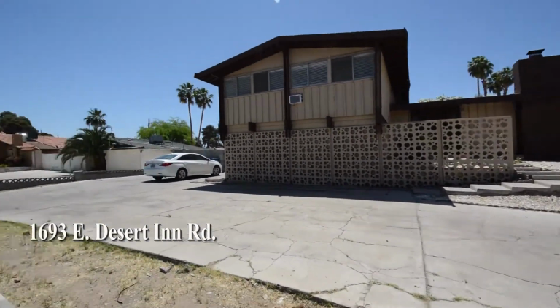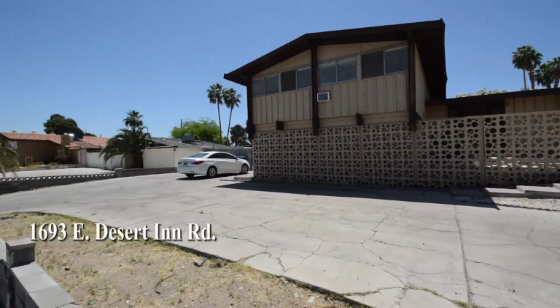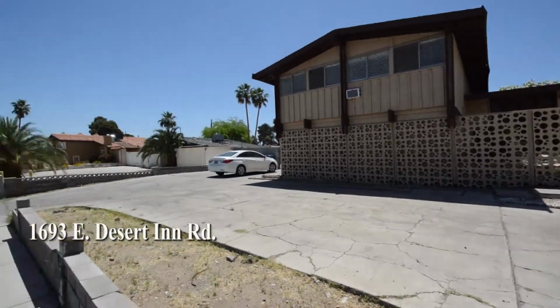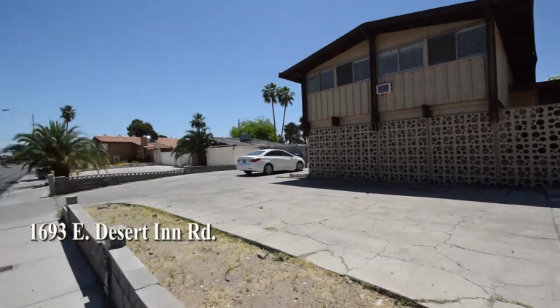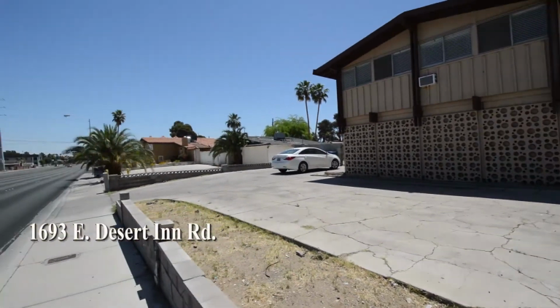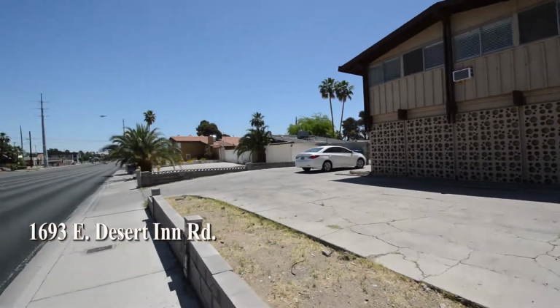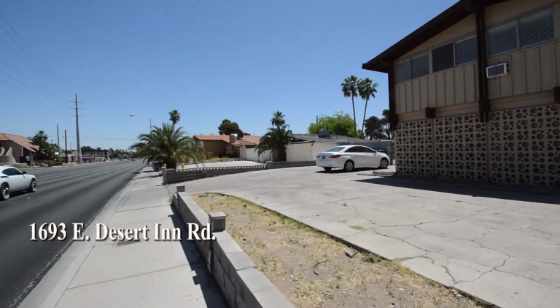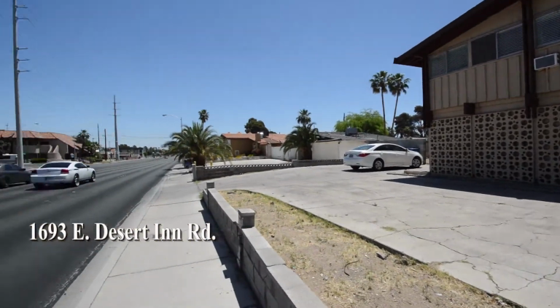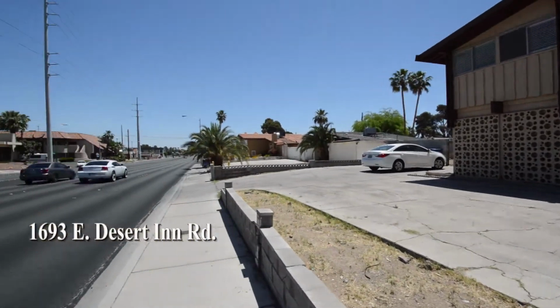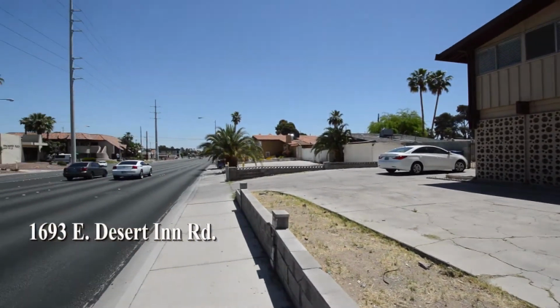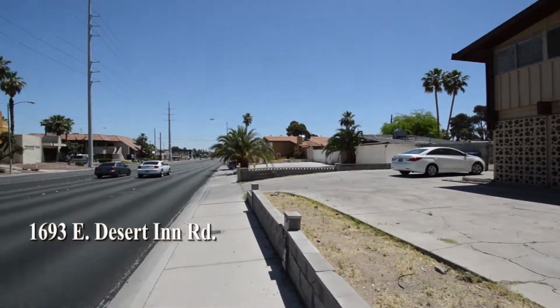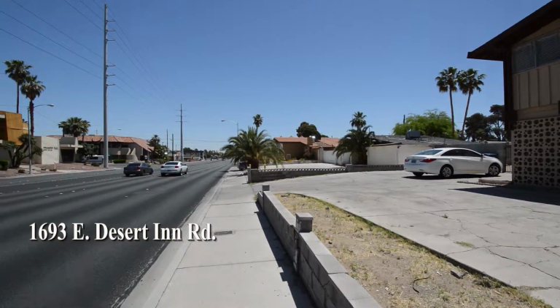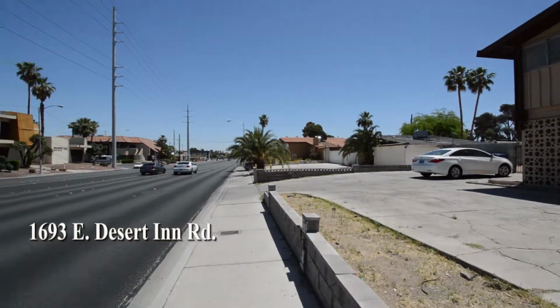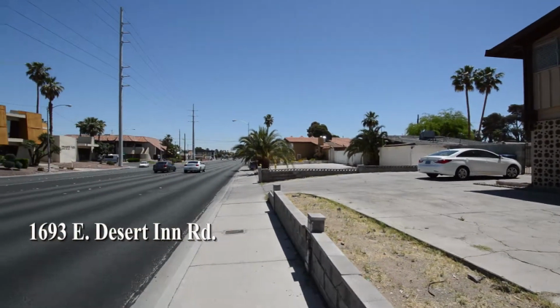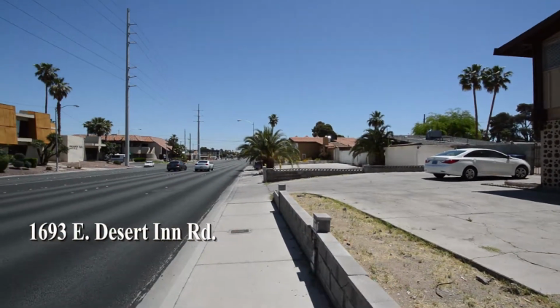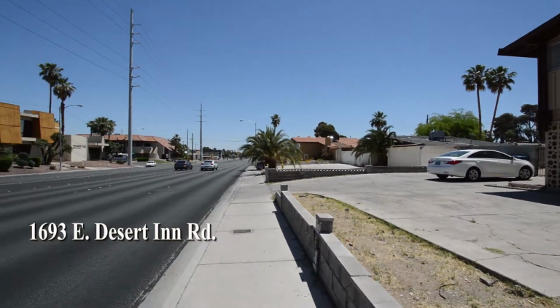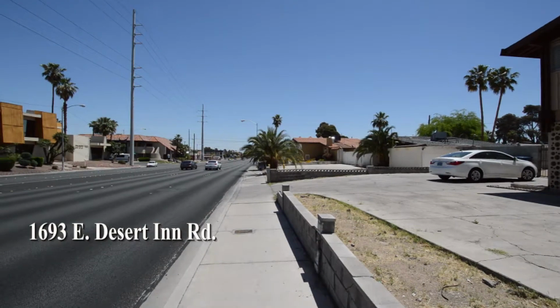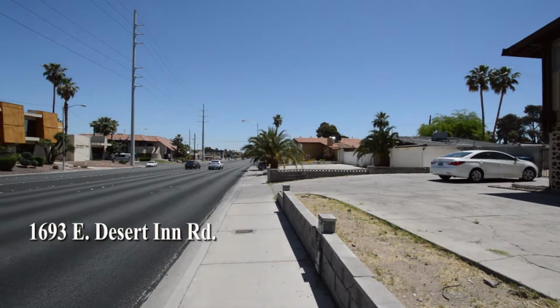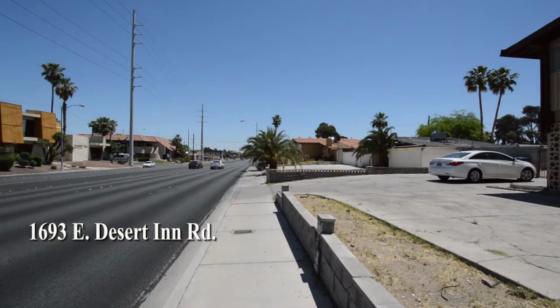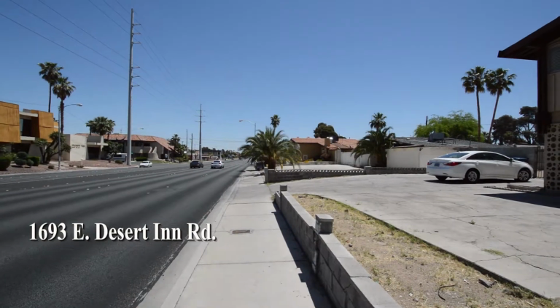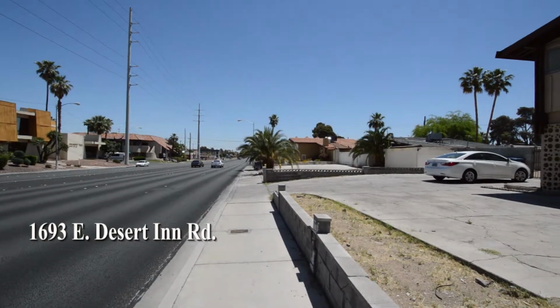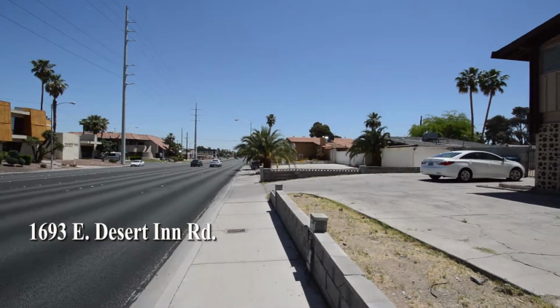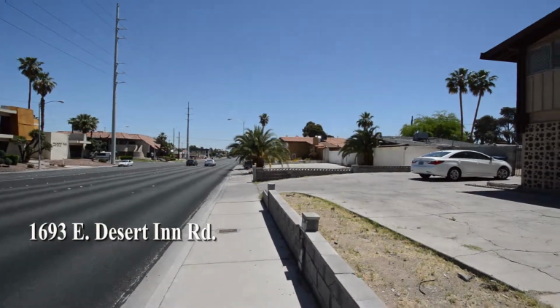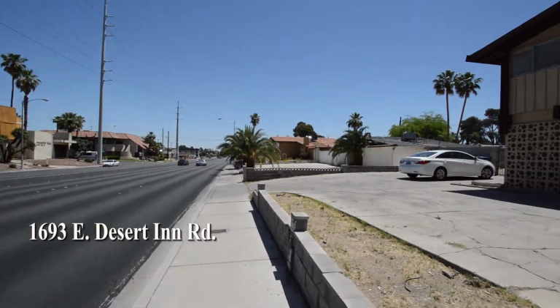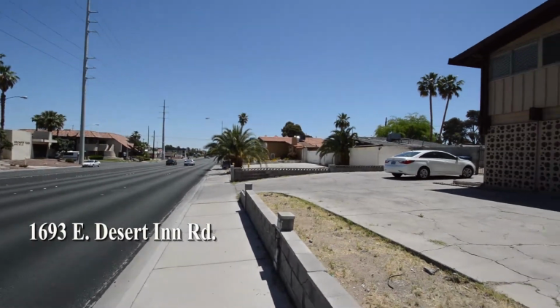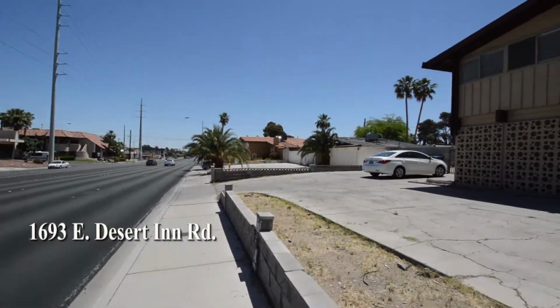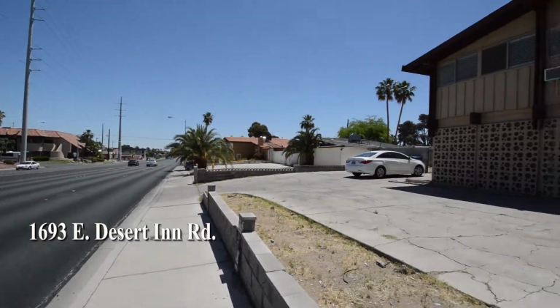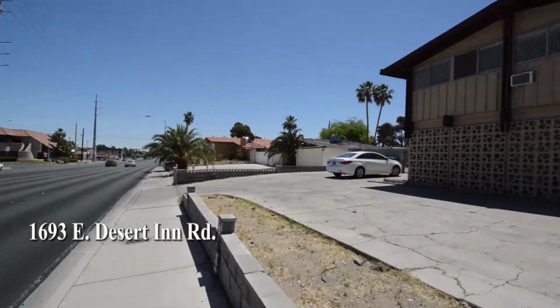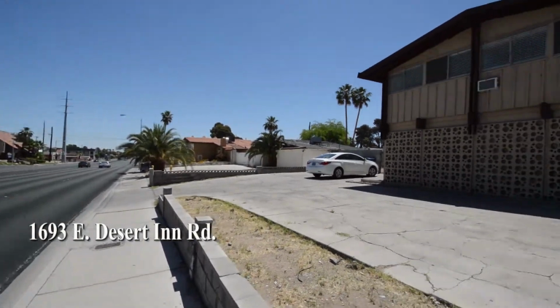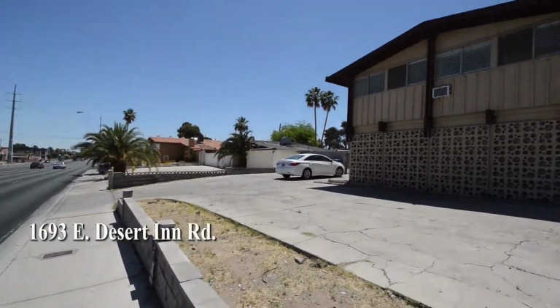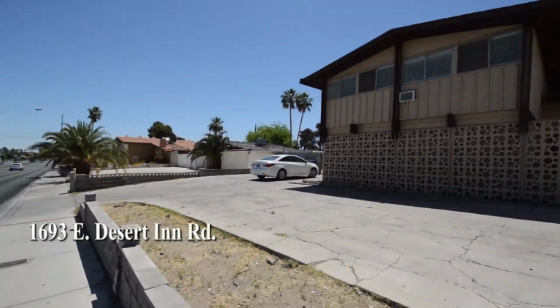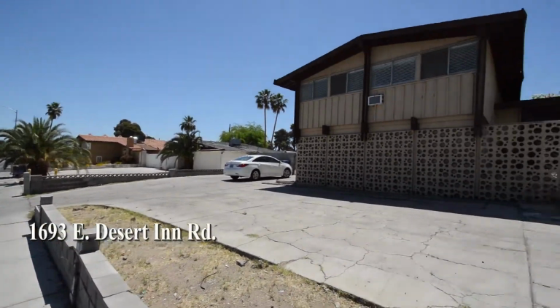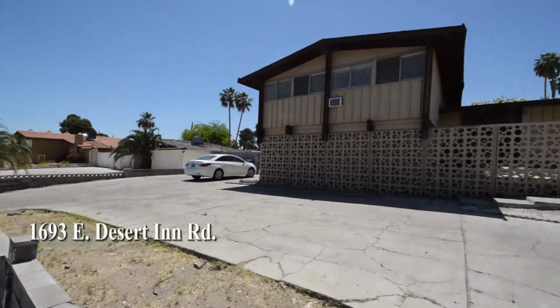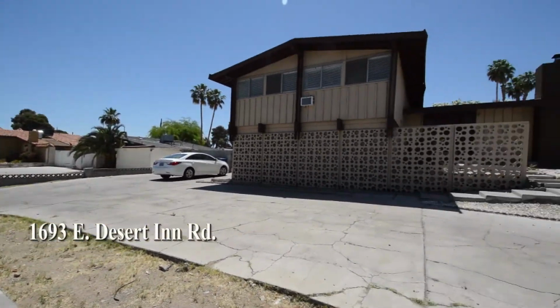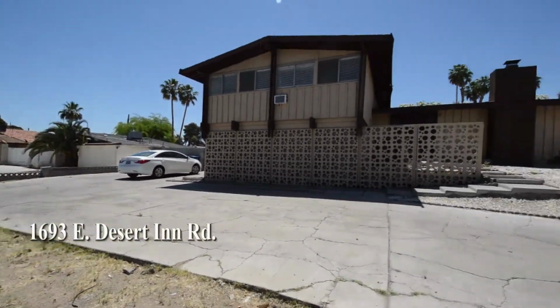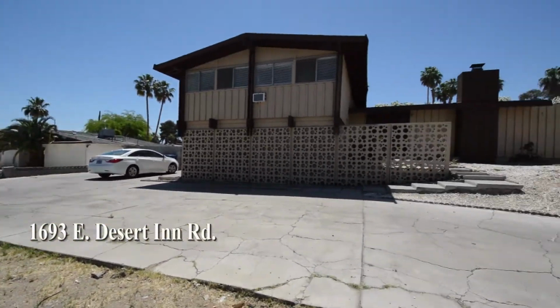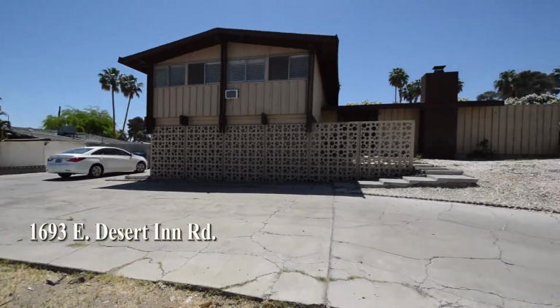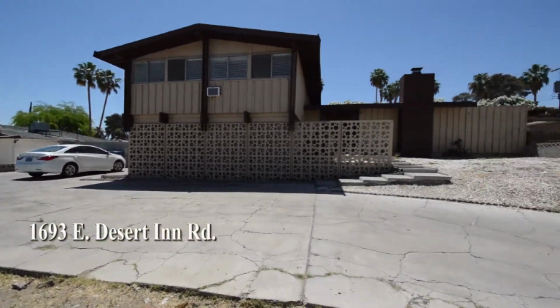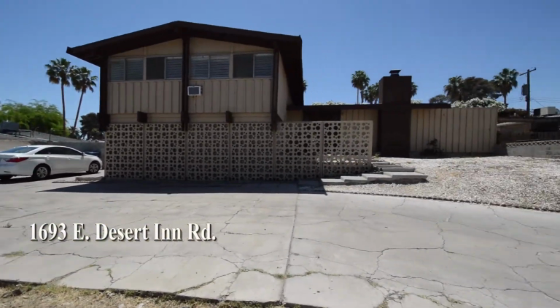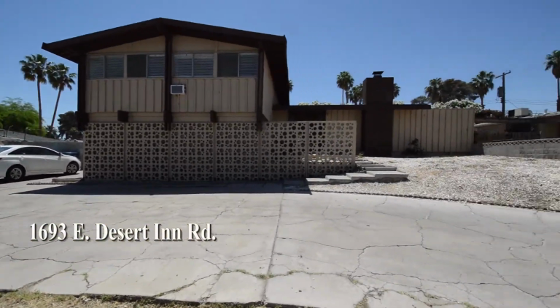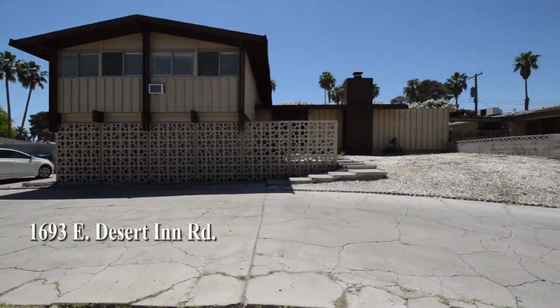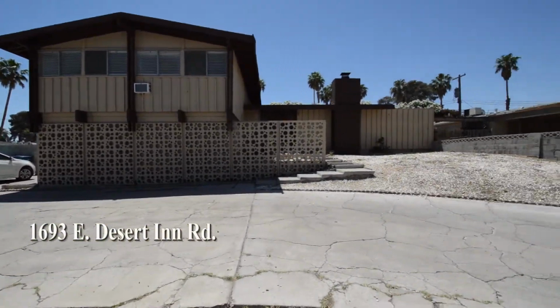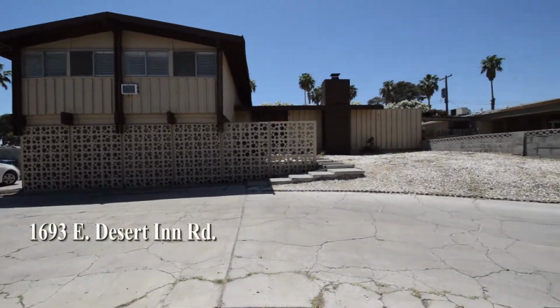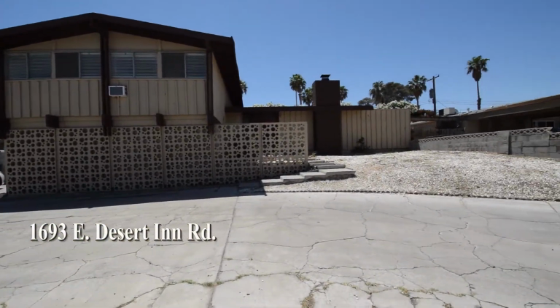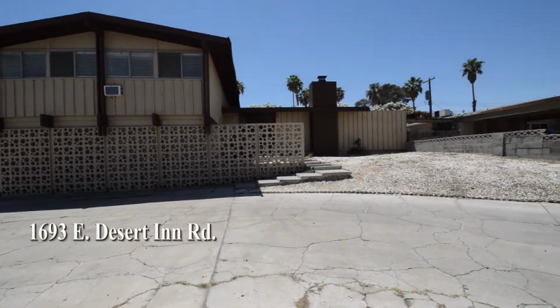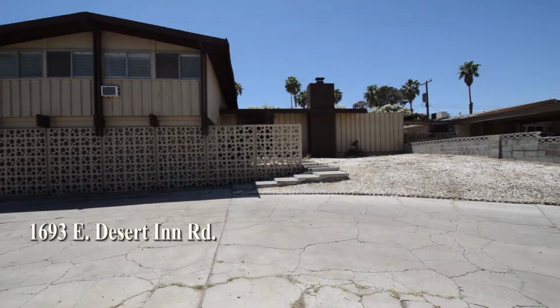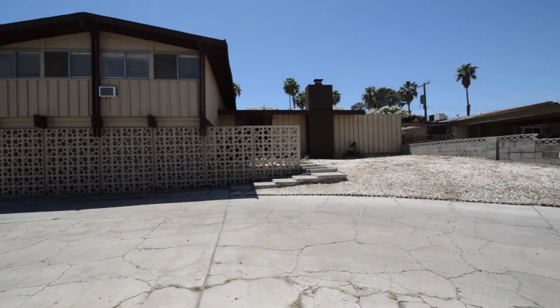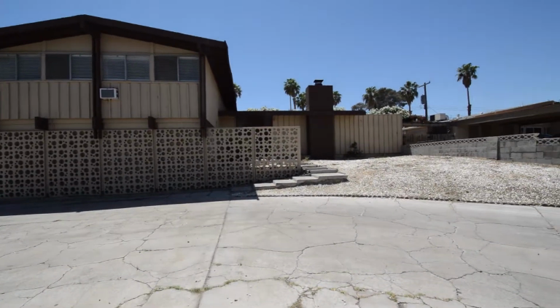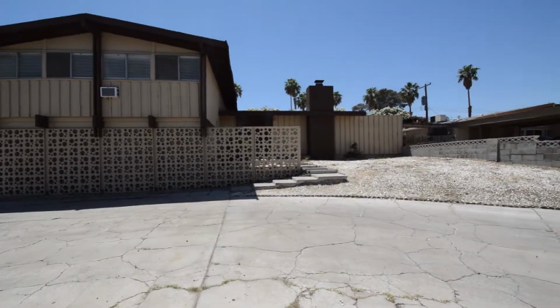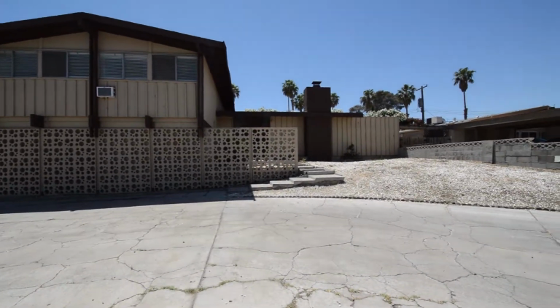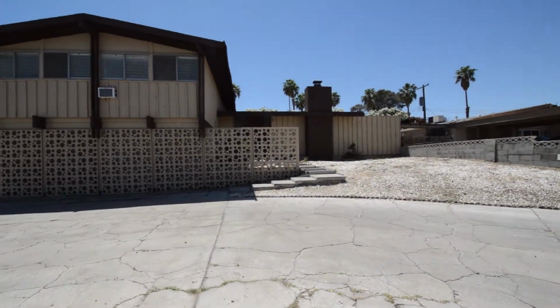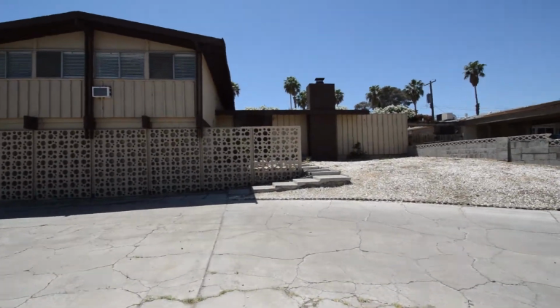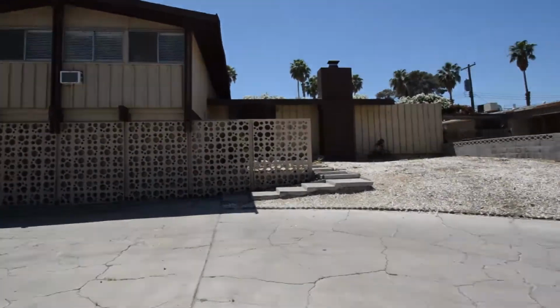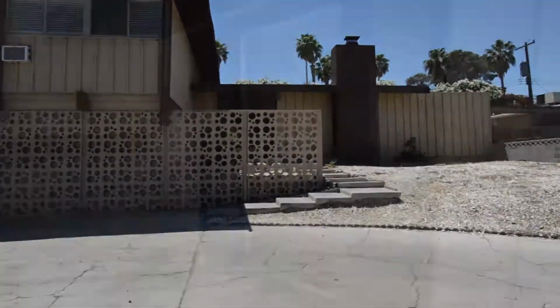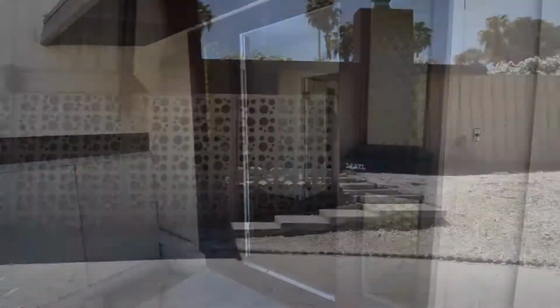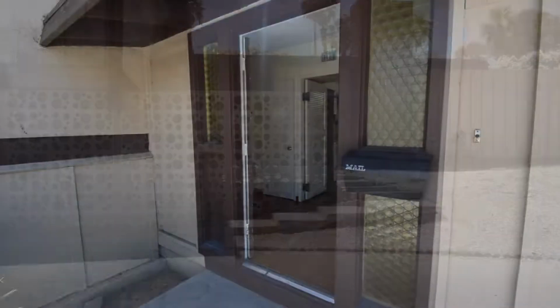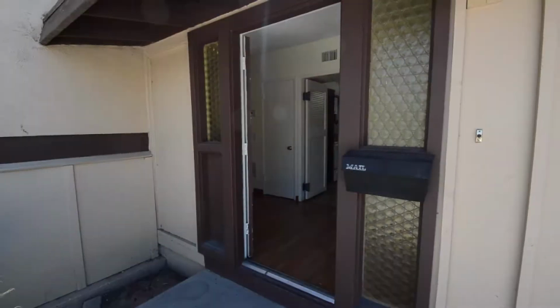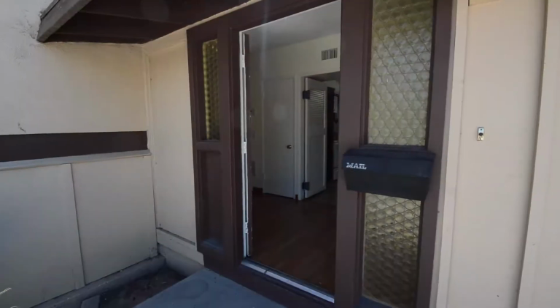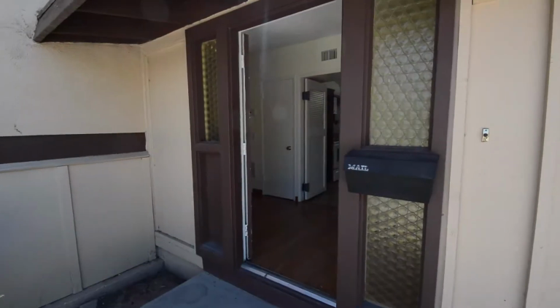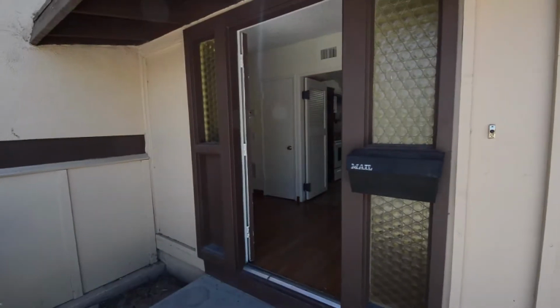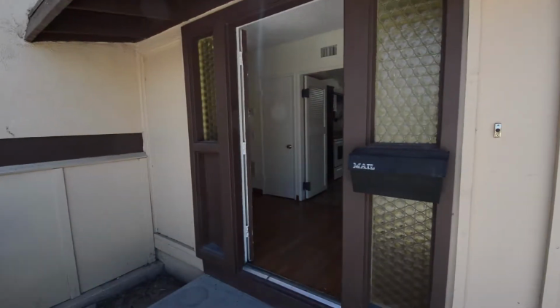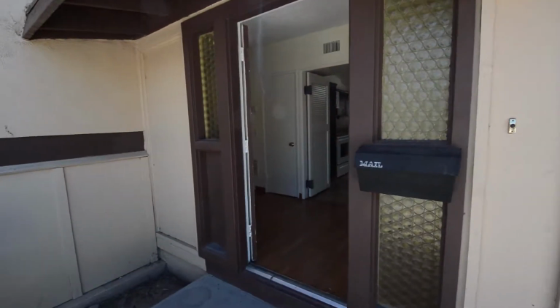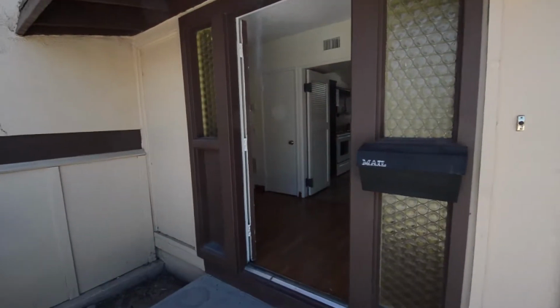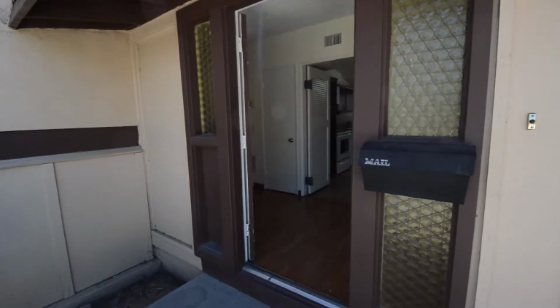The home features an open living room, dining area, four bedrooms, three bathrooms, bonus room and a large in-ground swimming pool.